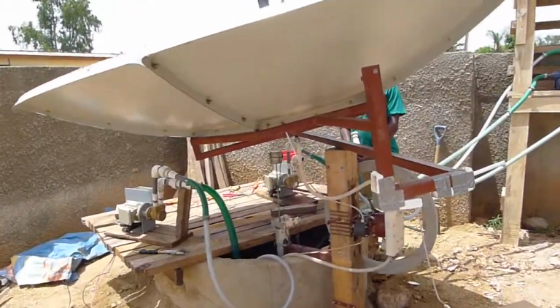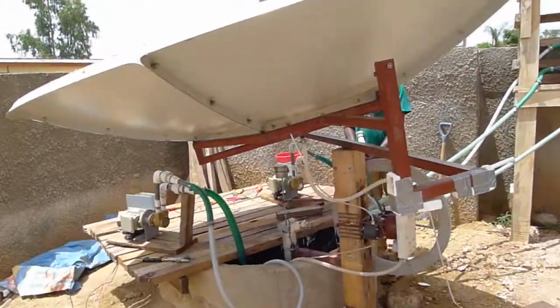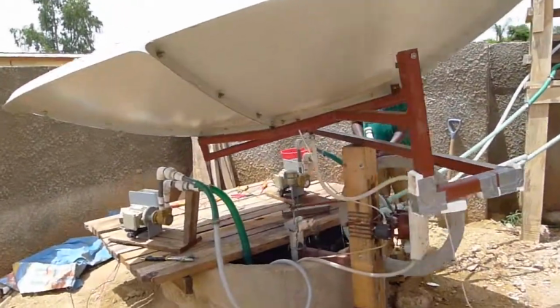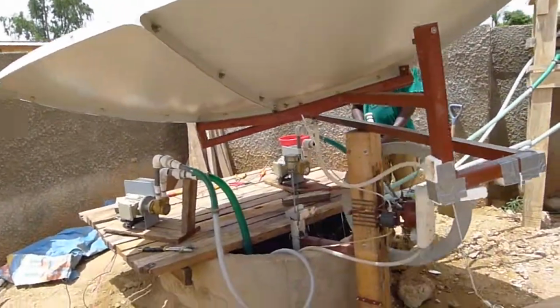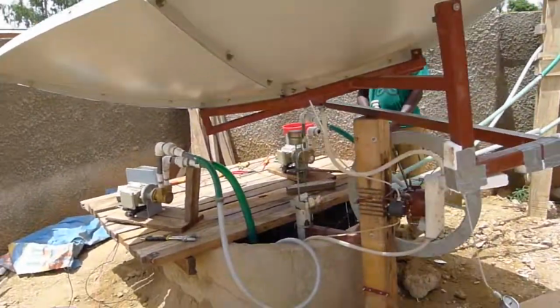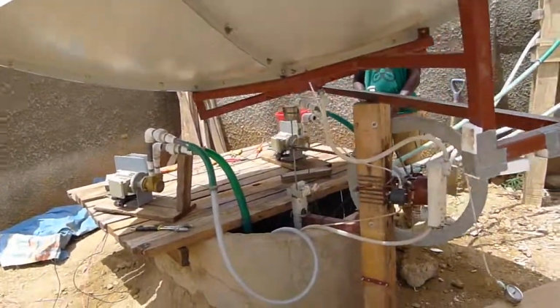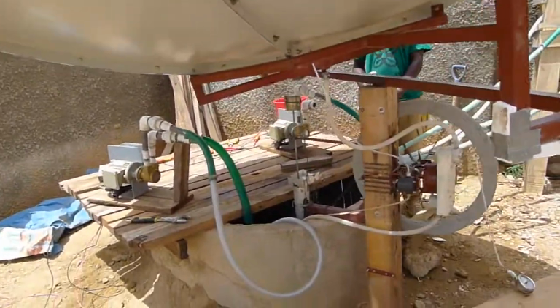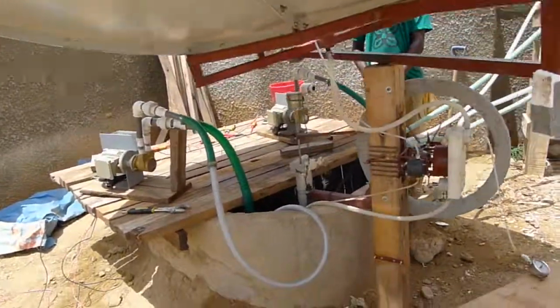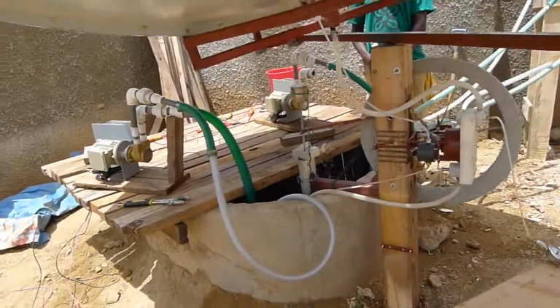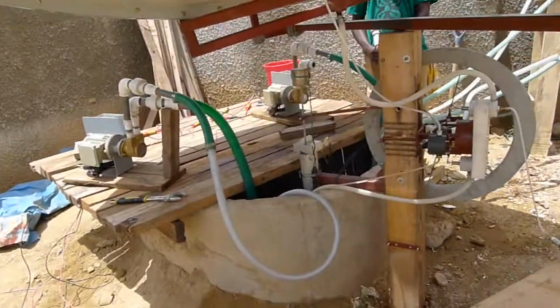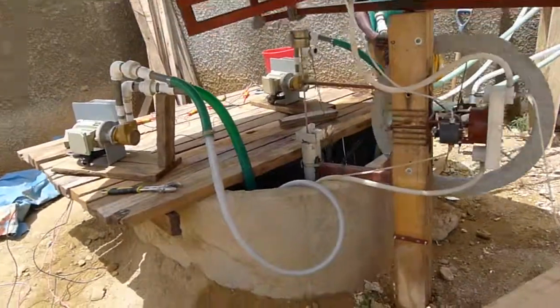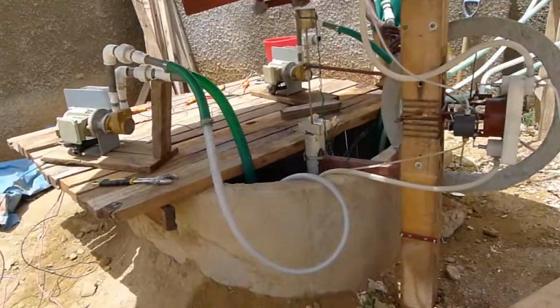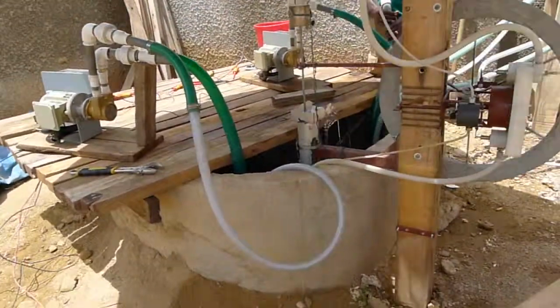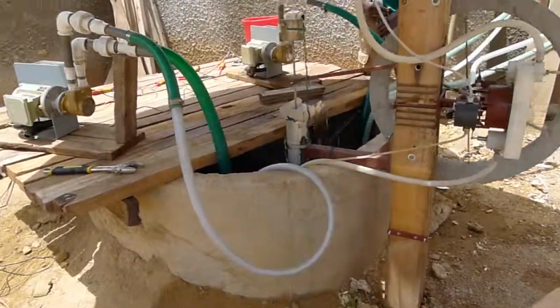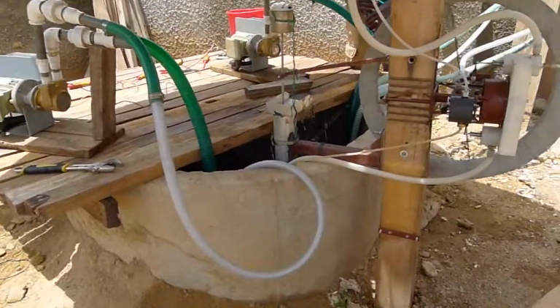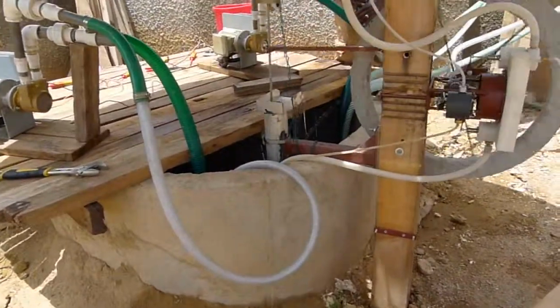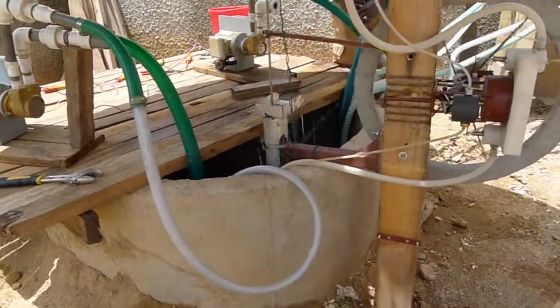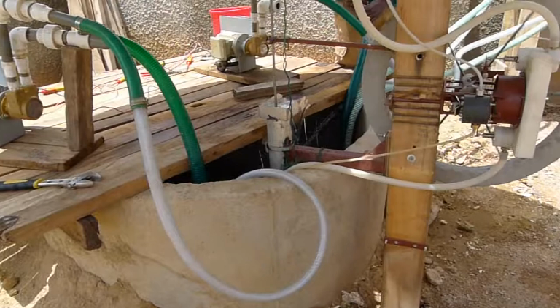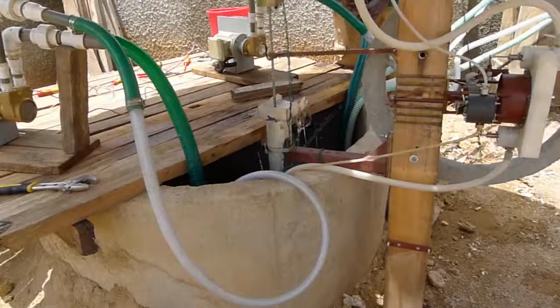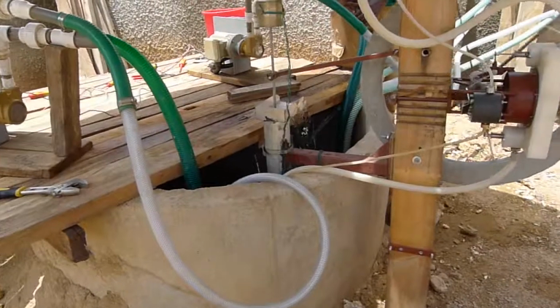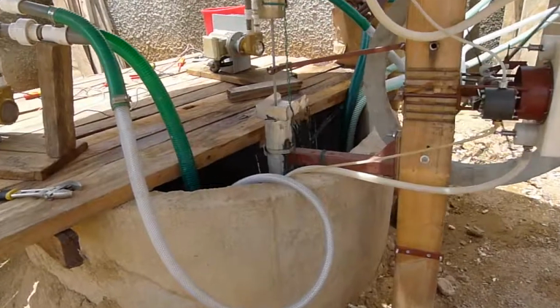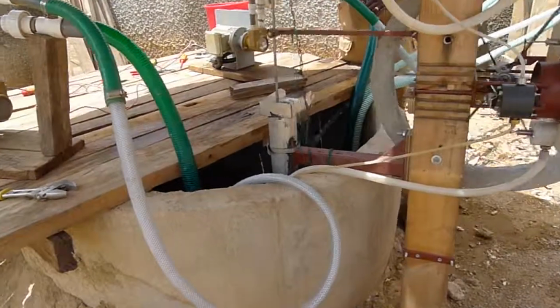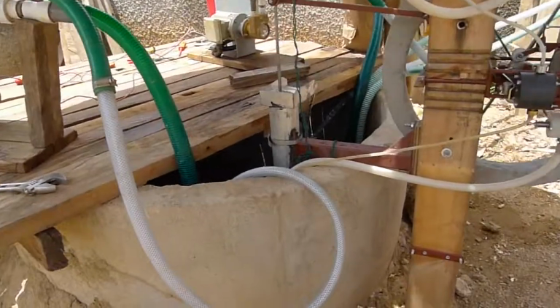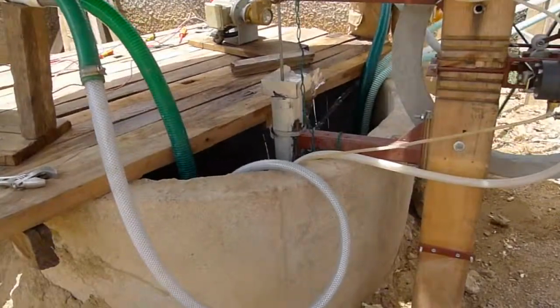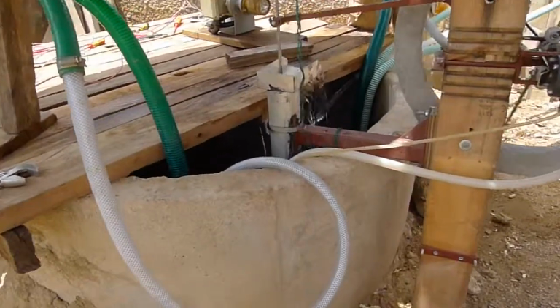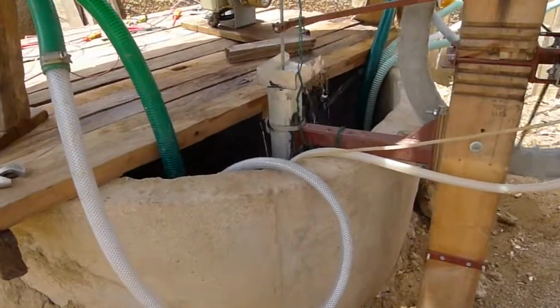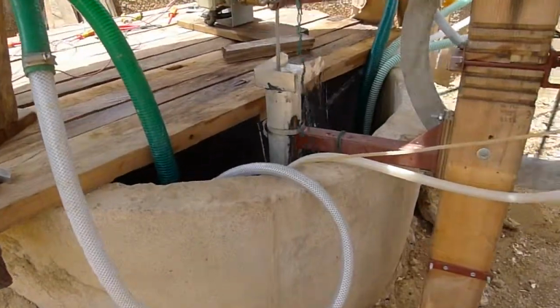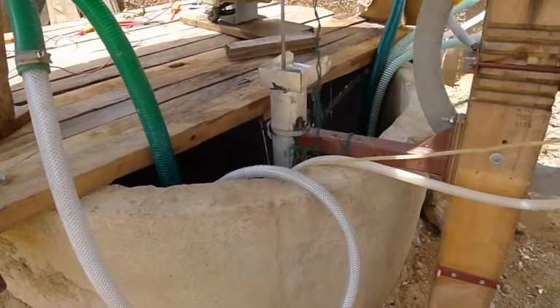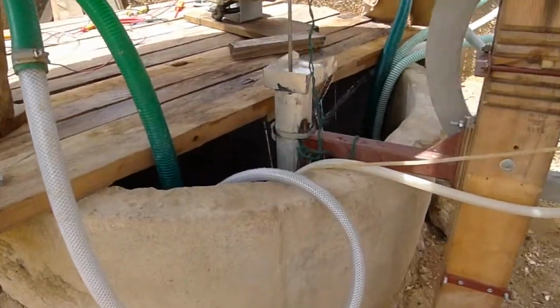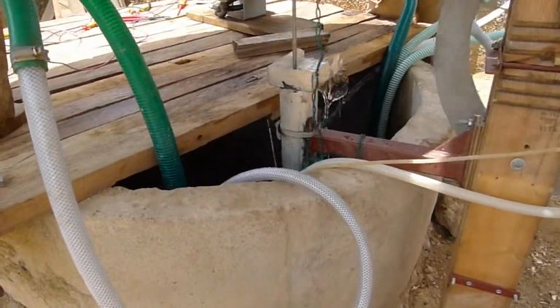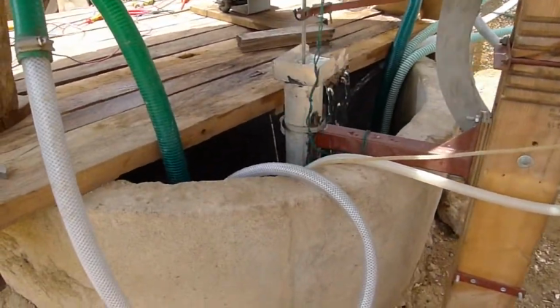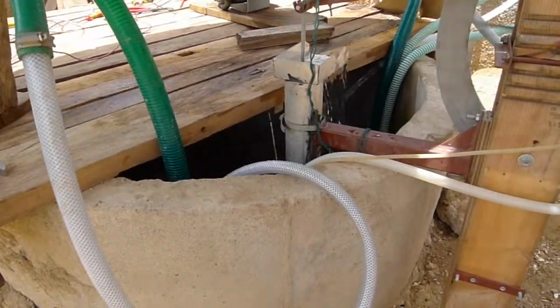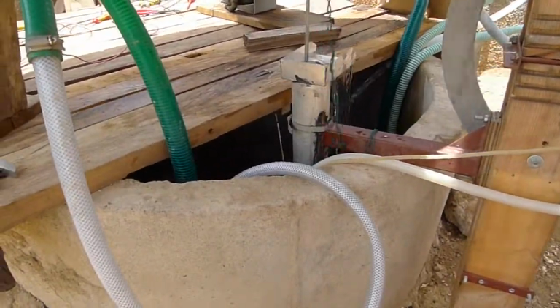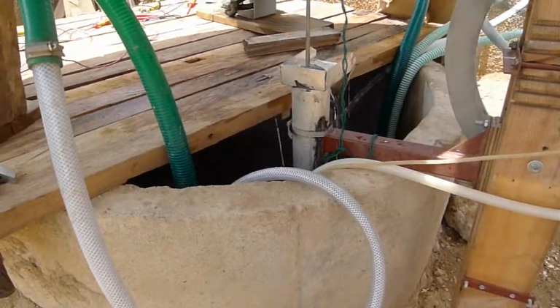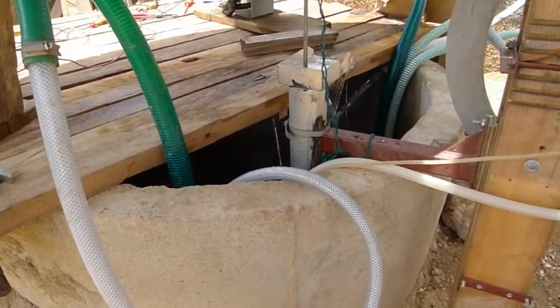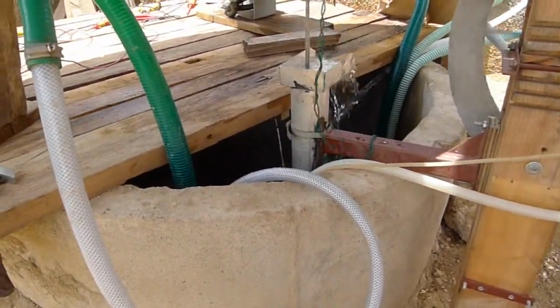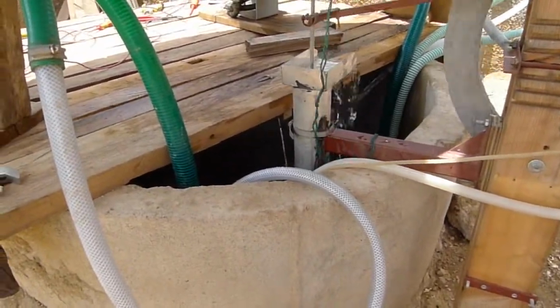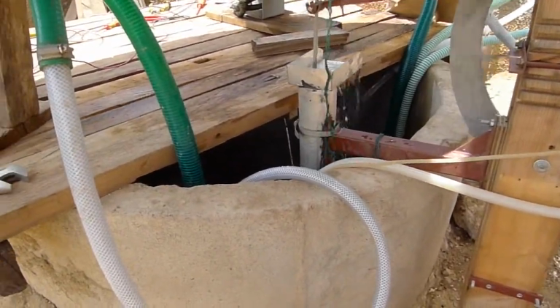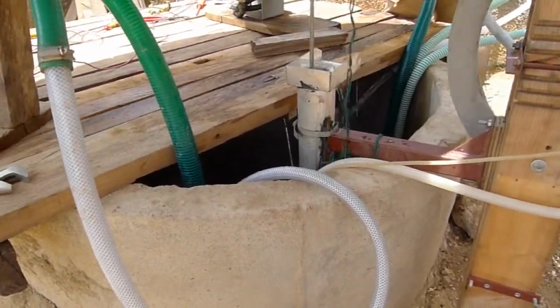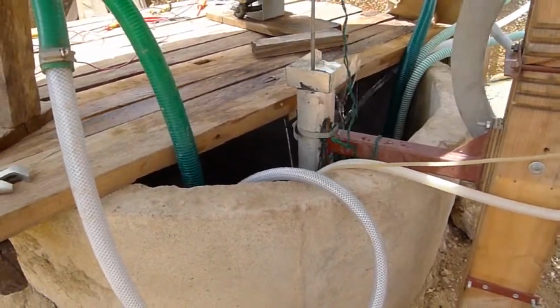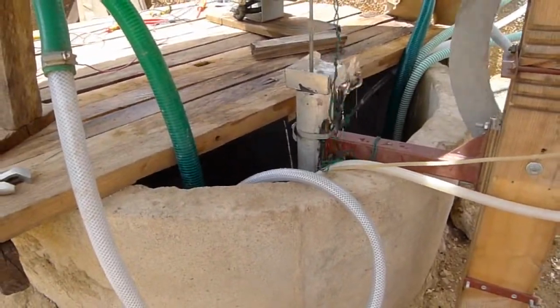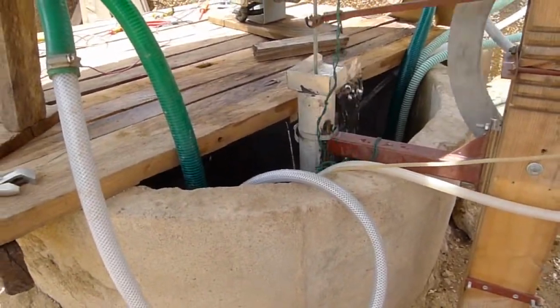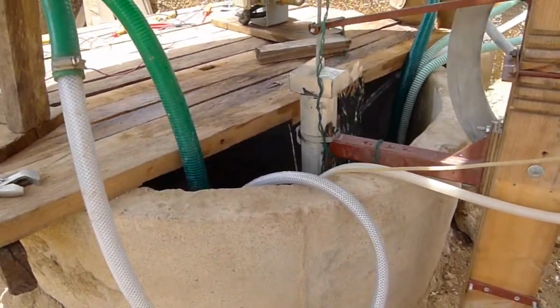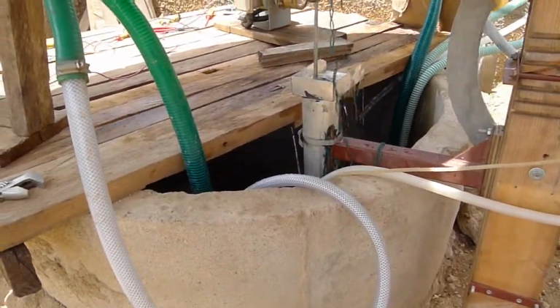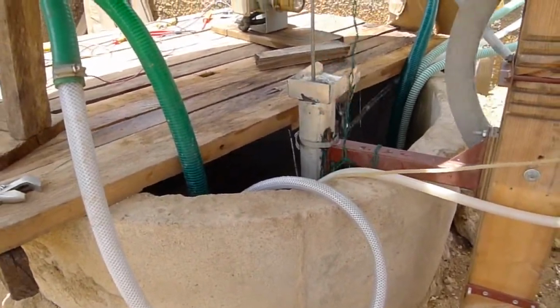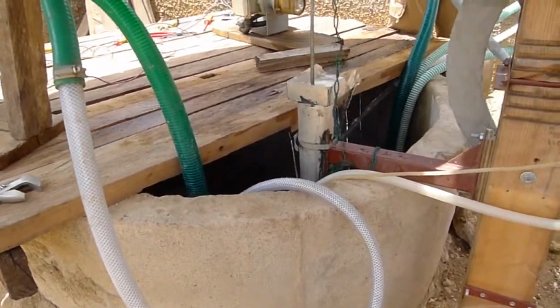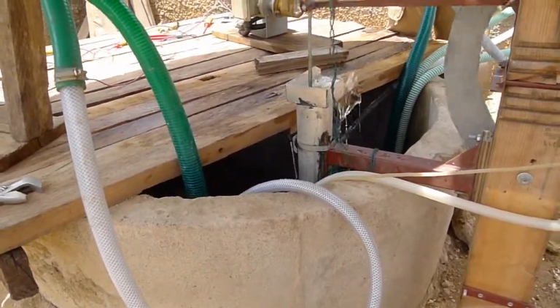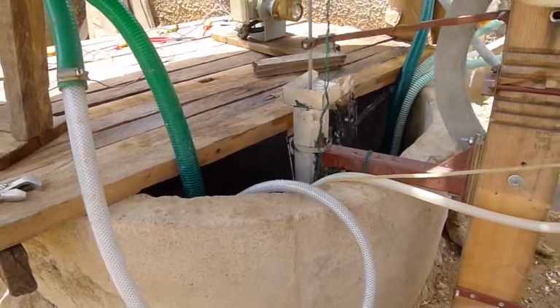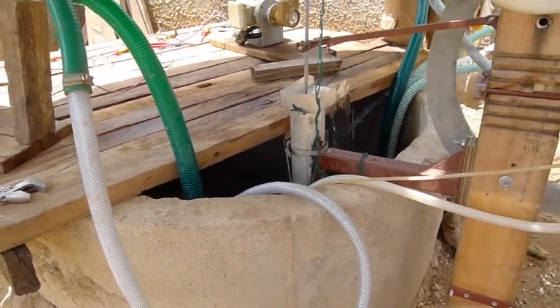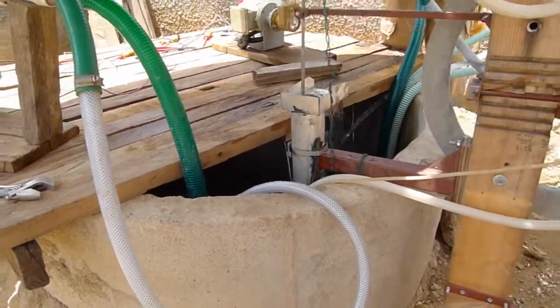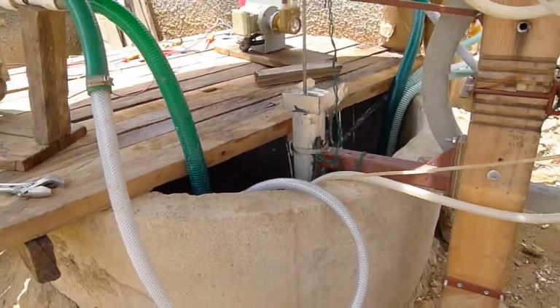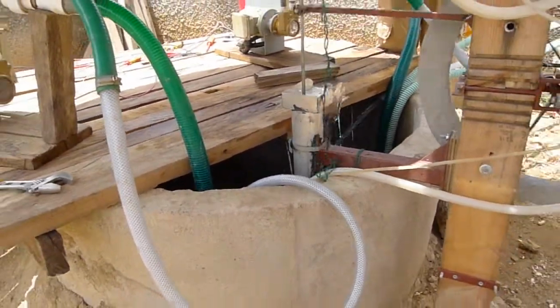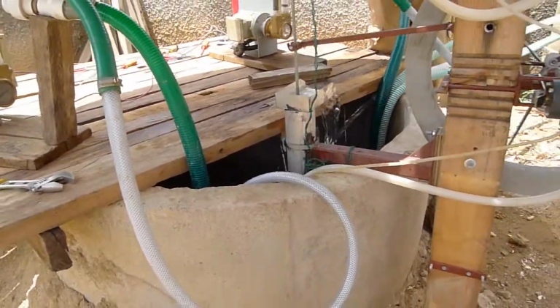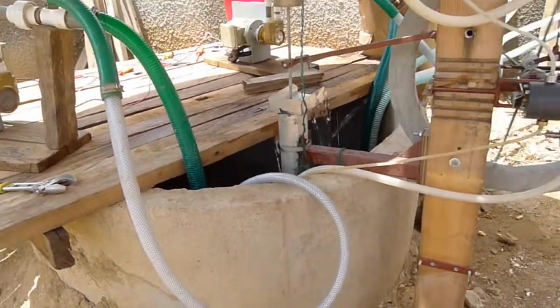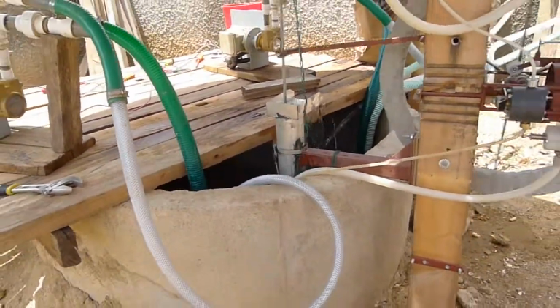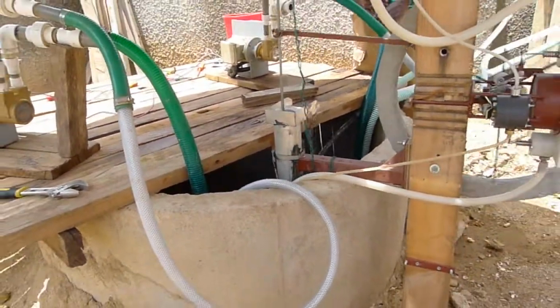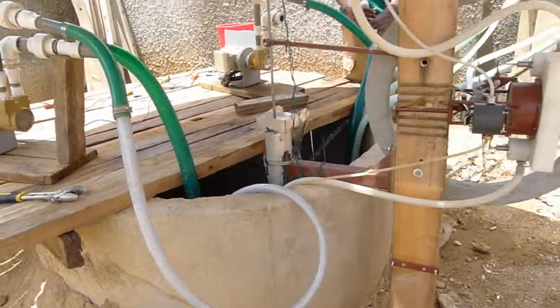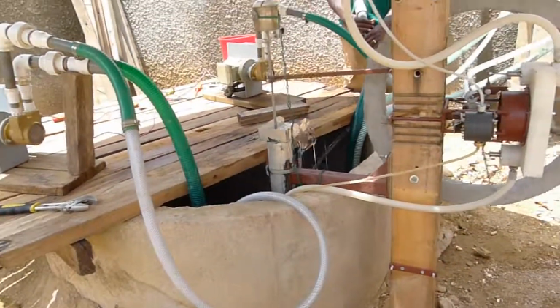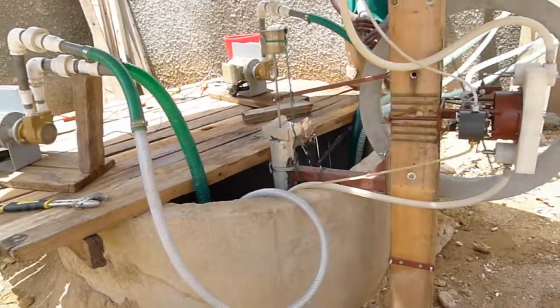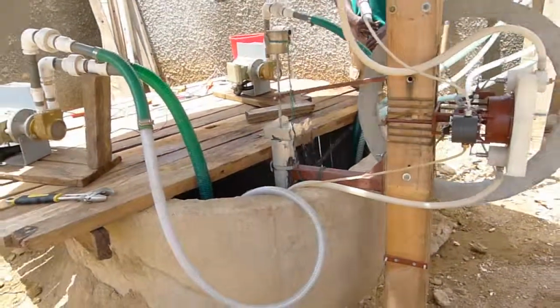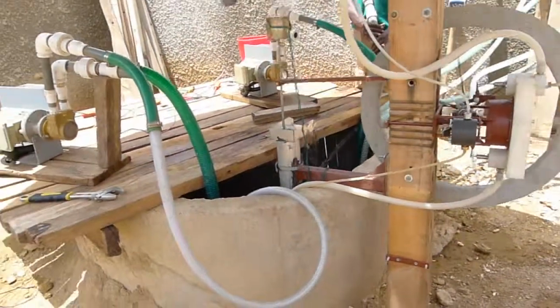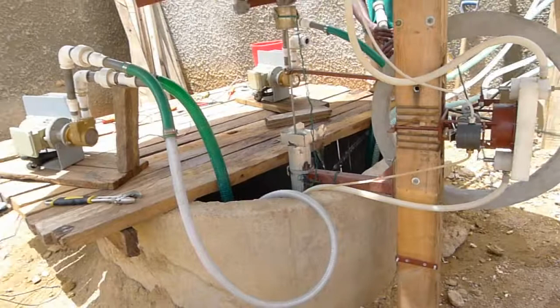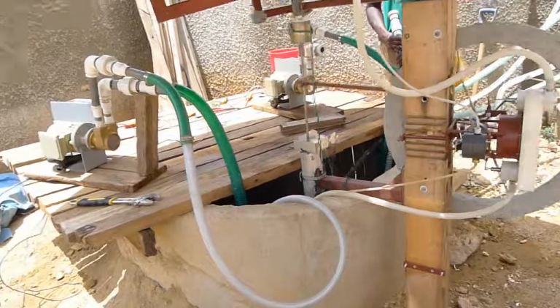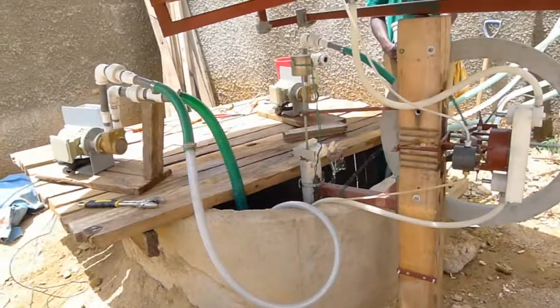The water source for all of our pumps is a well, an open well. The groundwater table is about three metres.